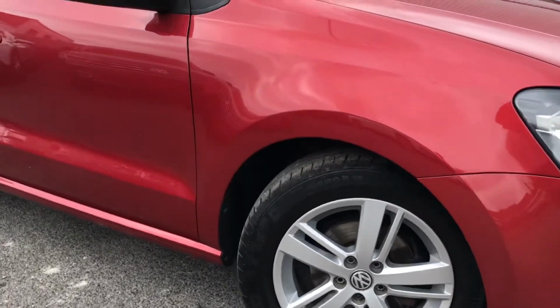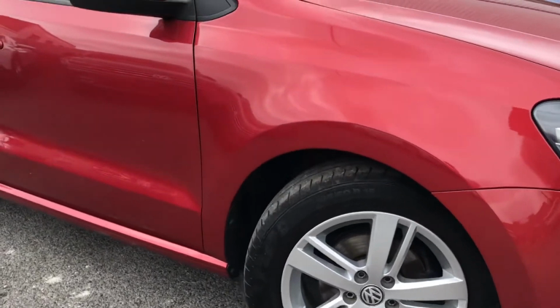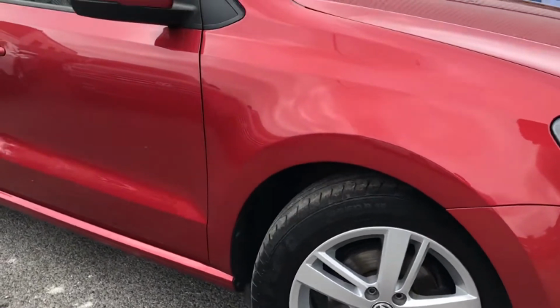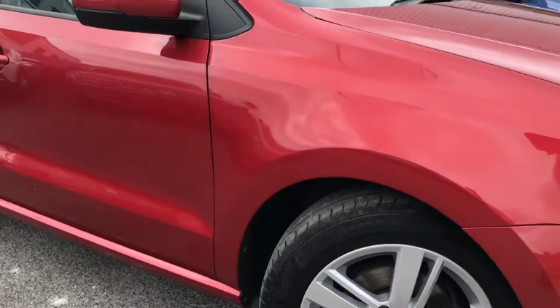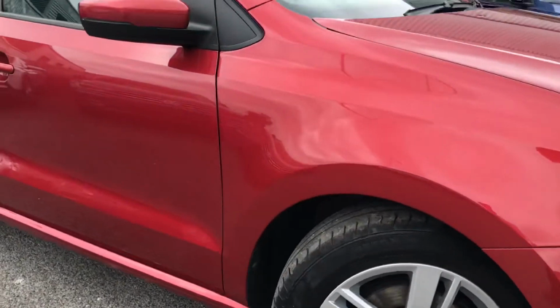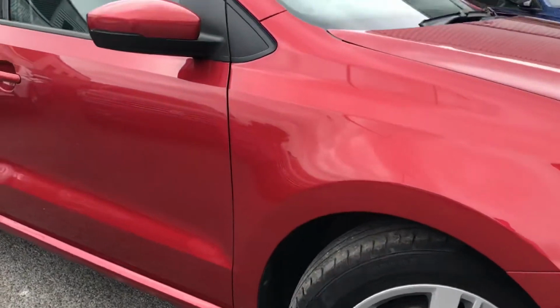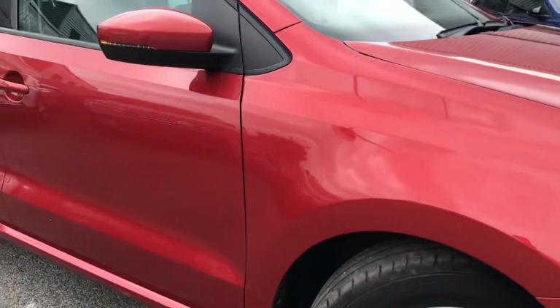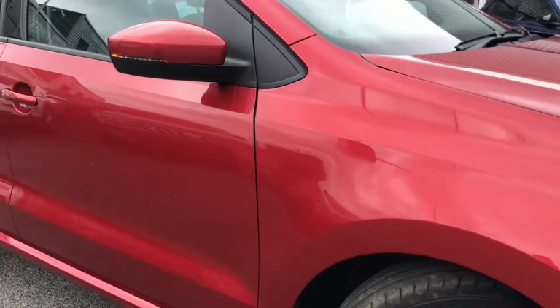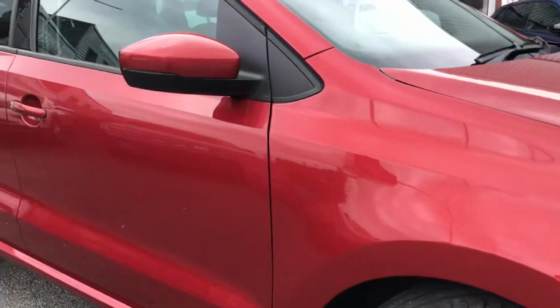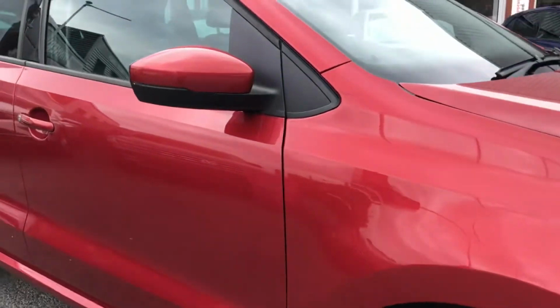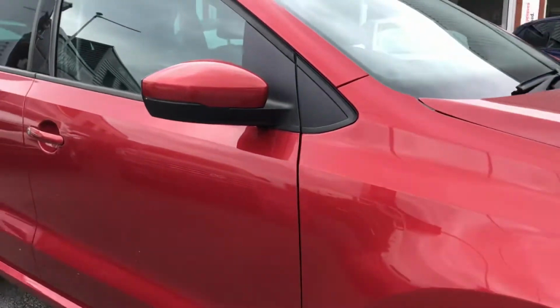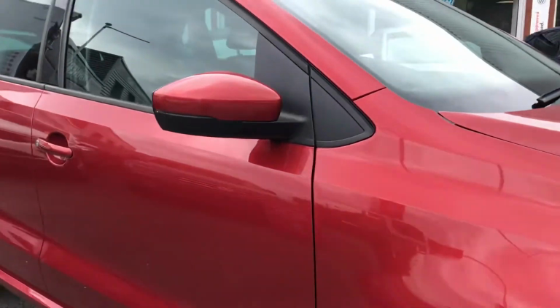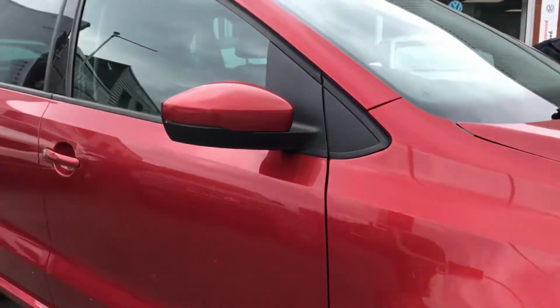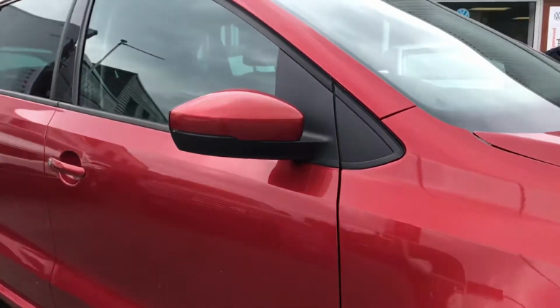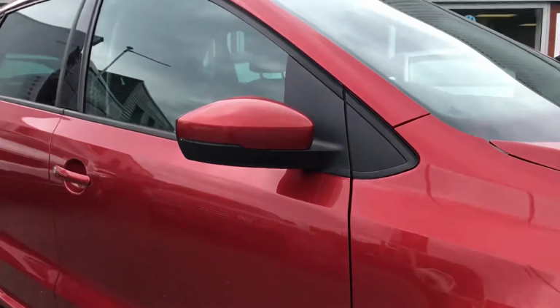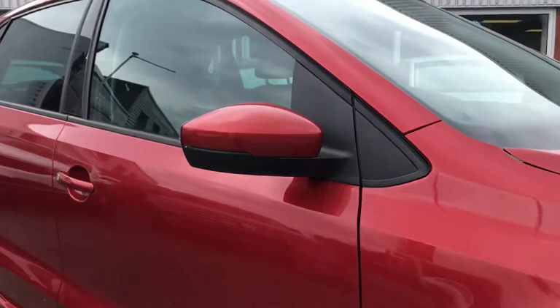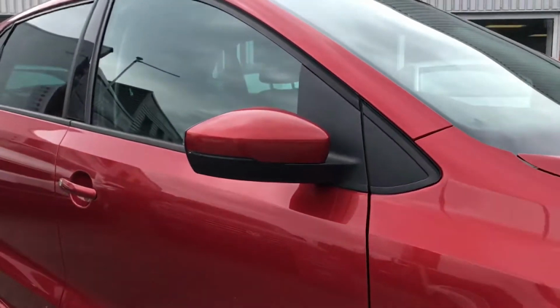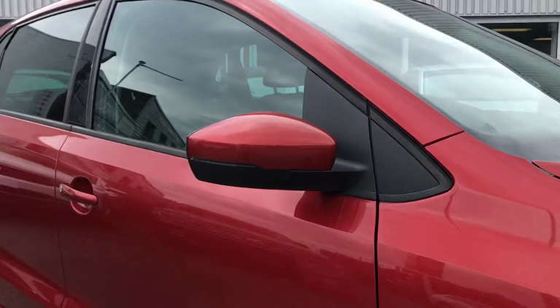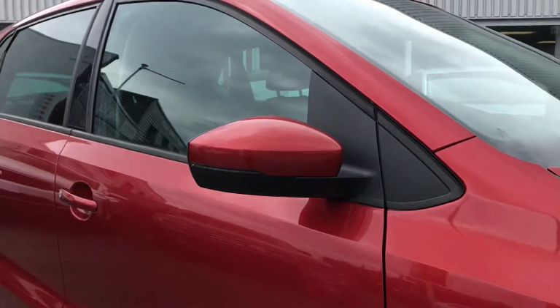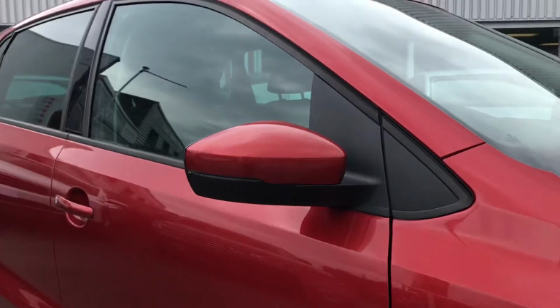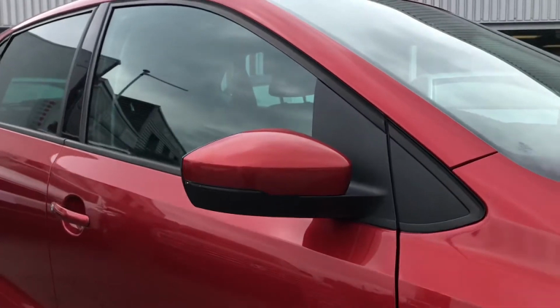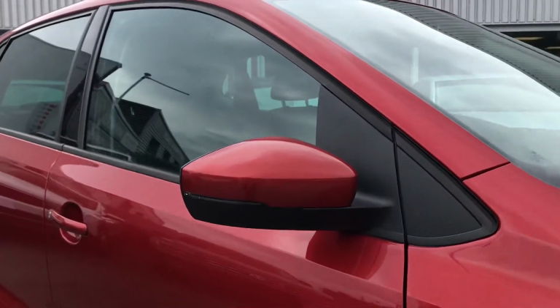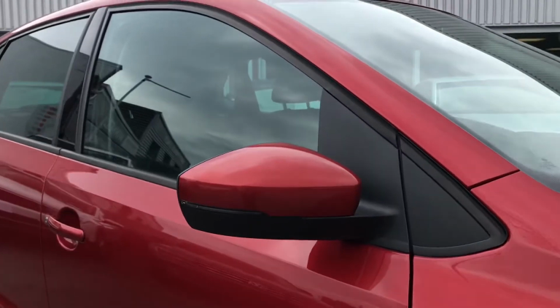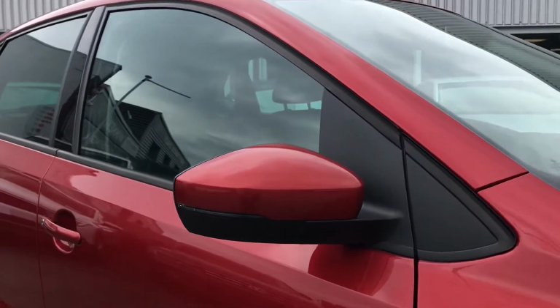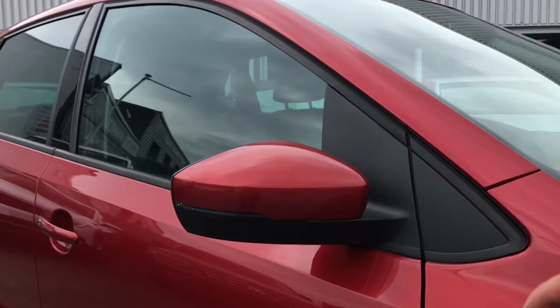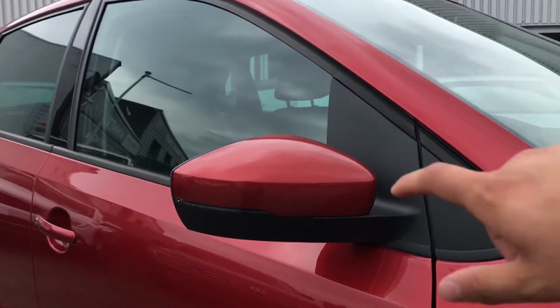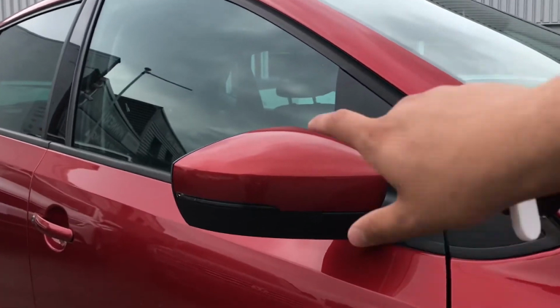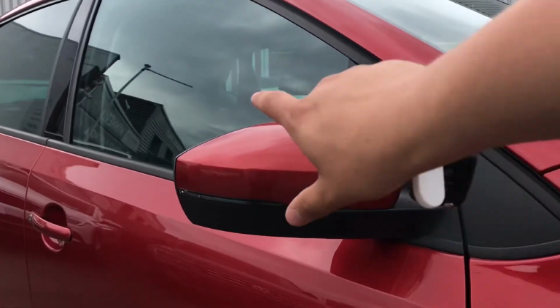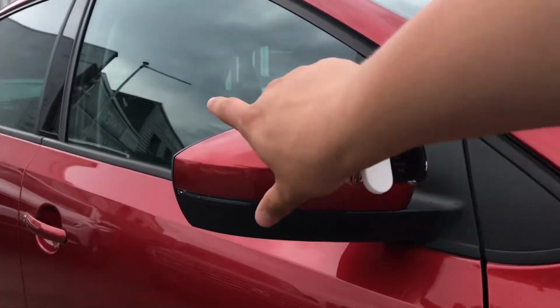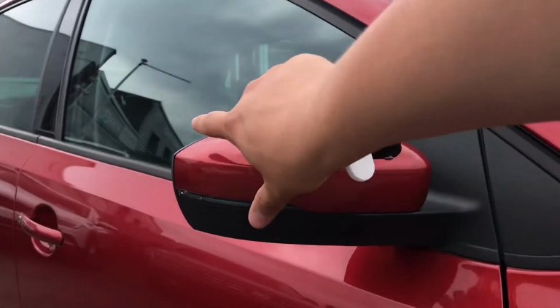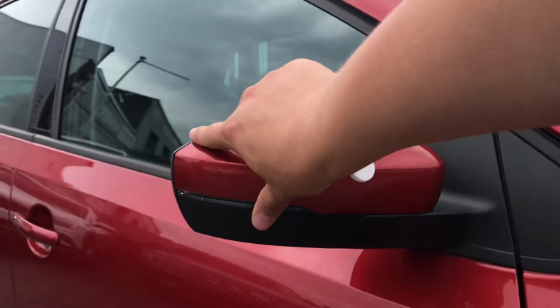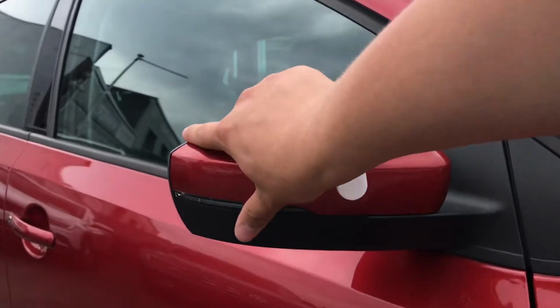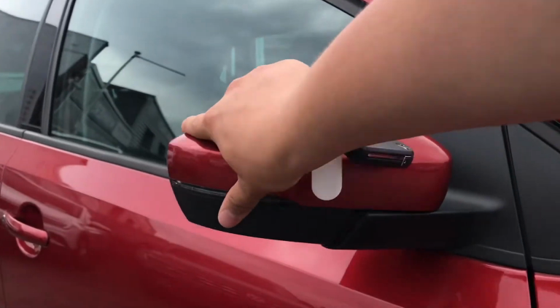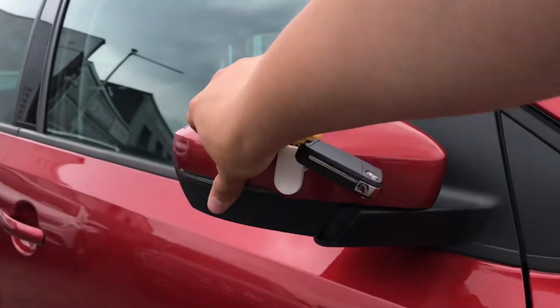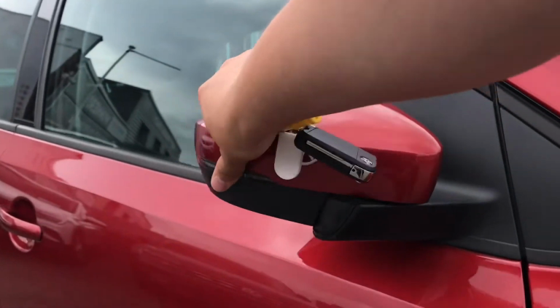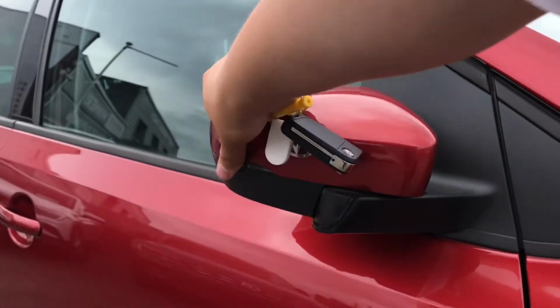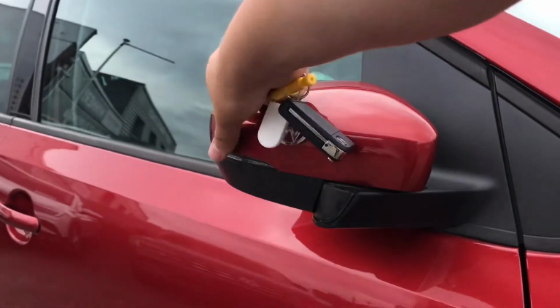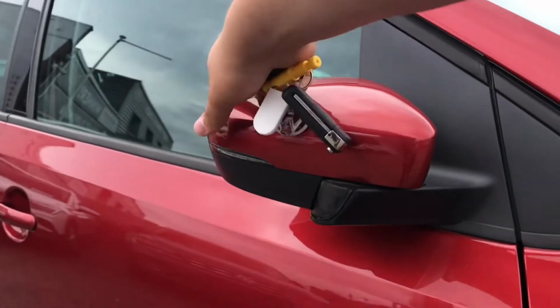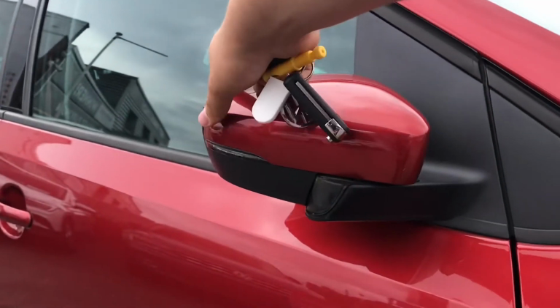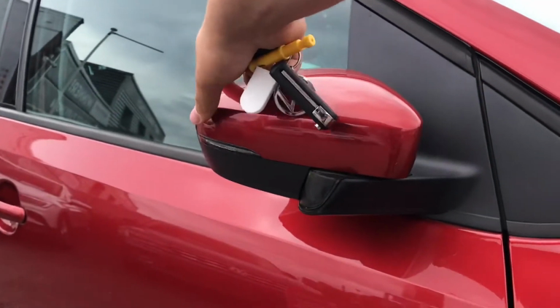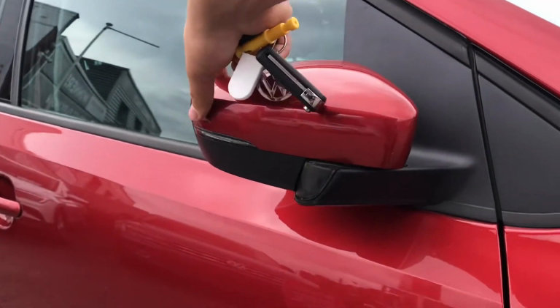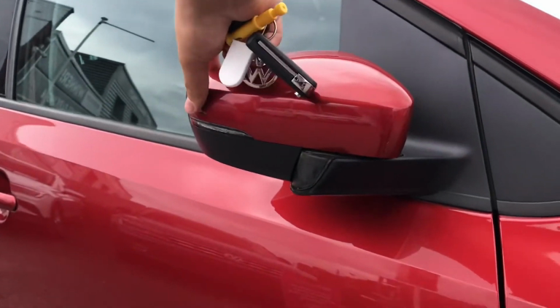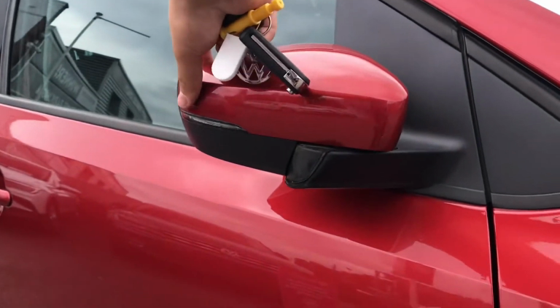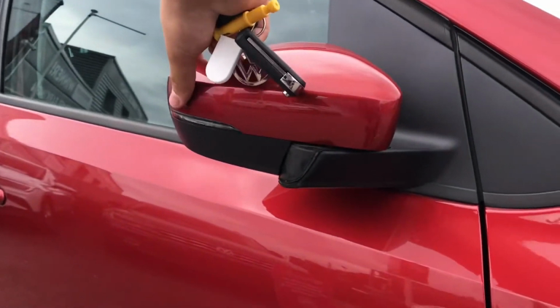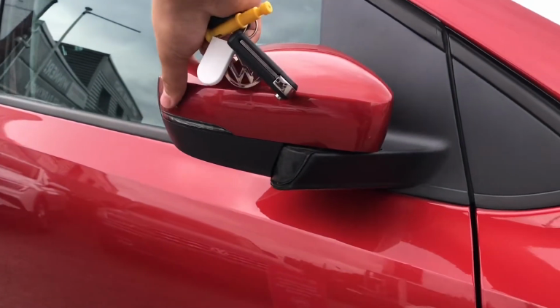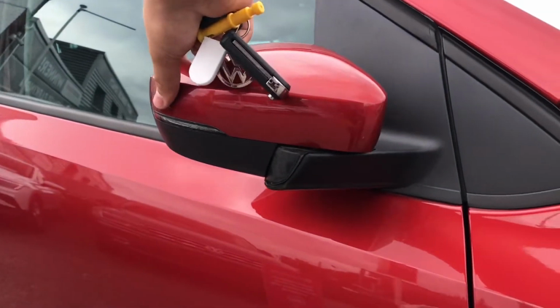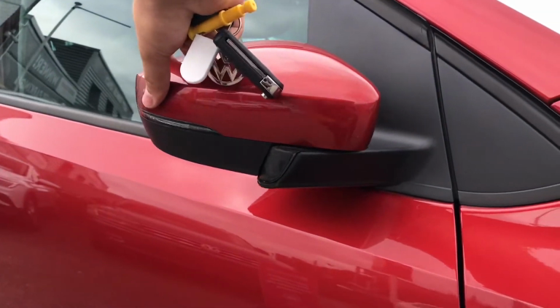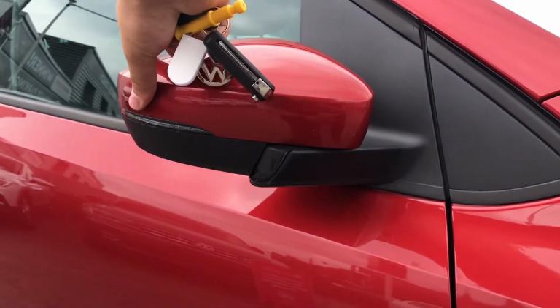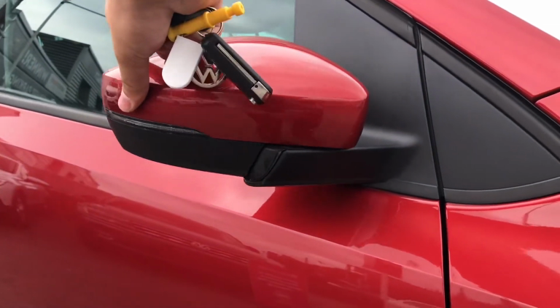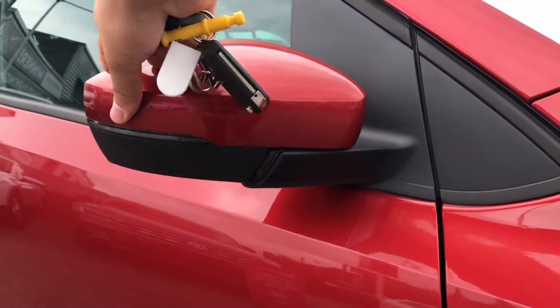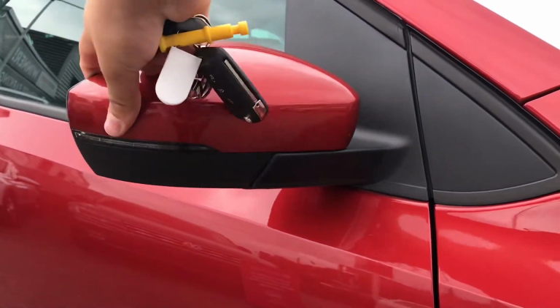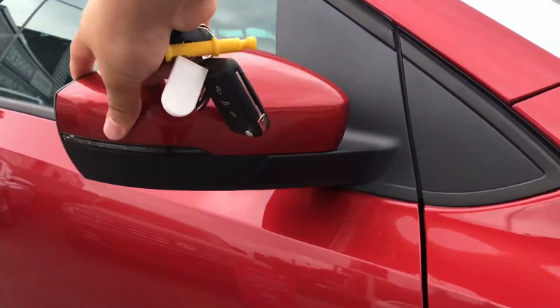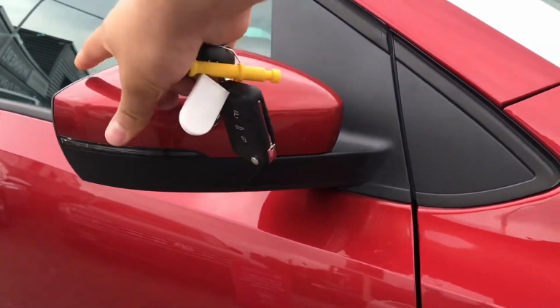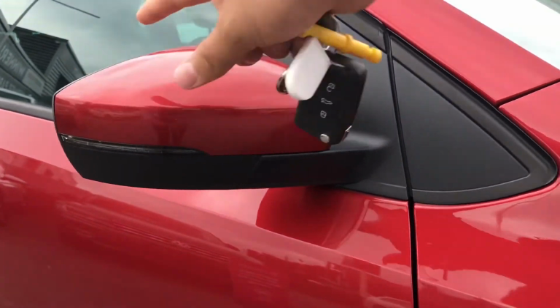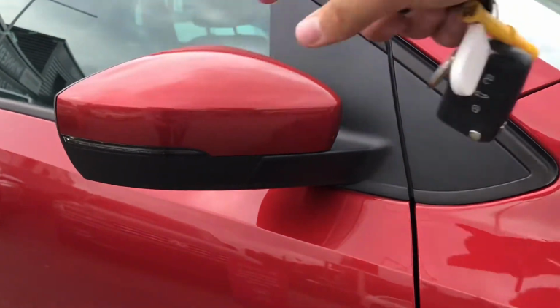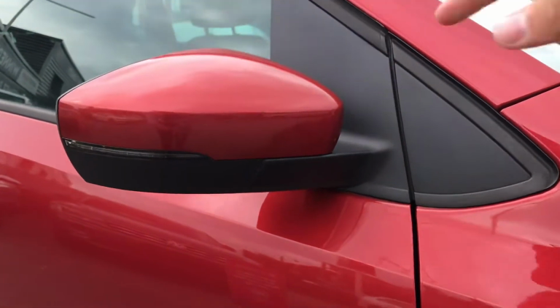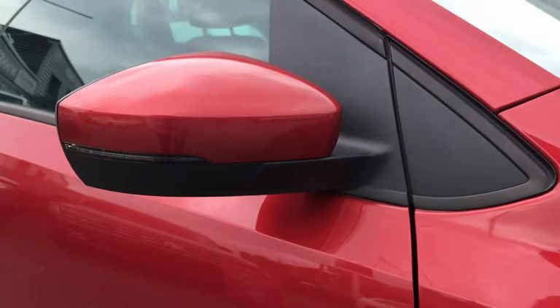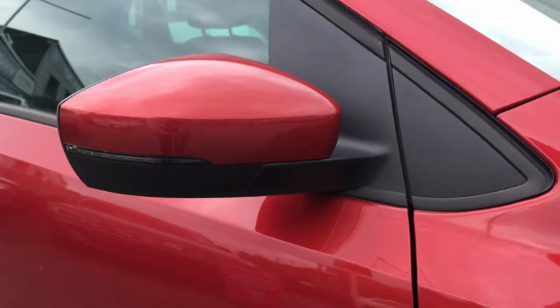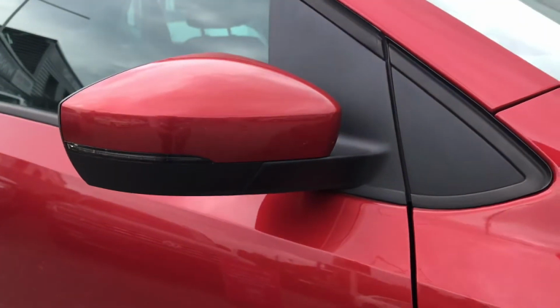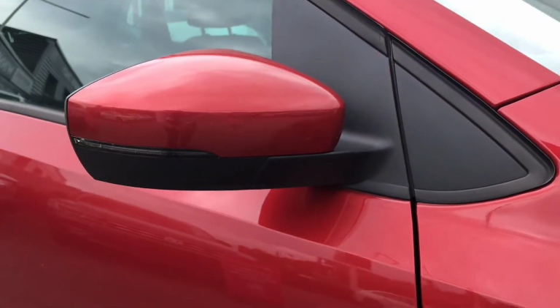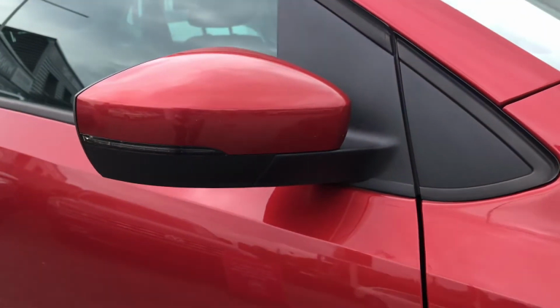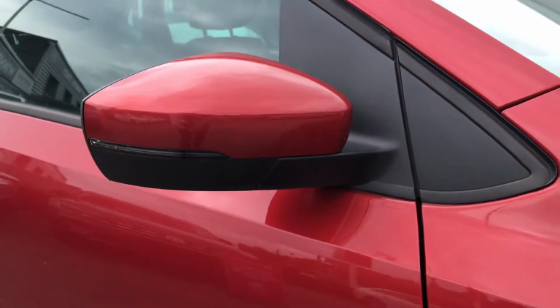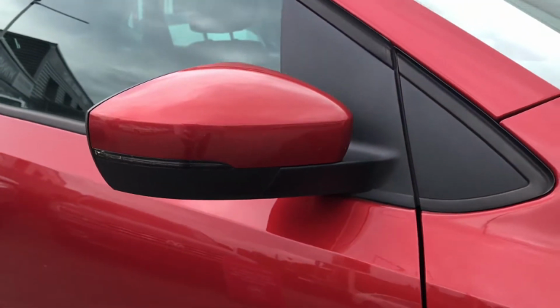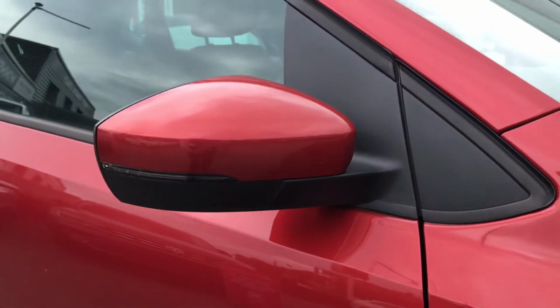The wing mirrors can be pushed in to provide safety for the vehicle, just ensuring they don't get damaged in any way — great for when you're leaving your car in tight gaps overnight.